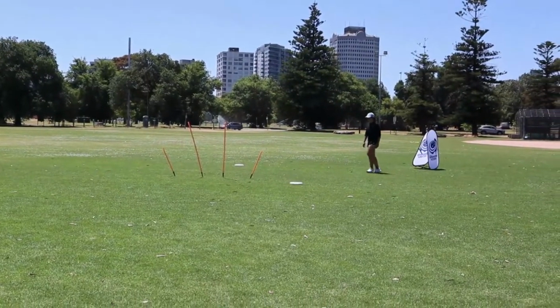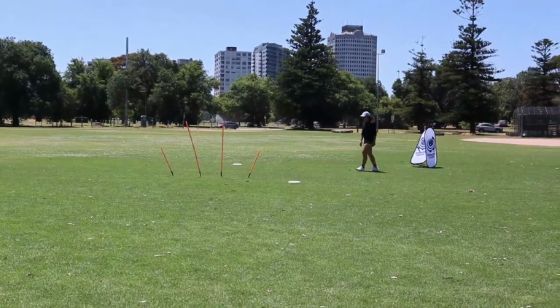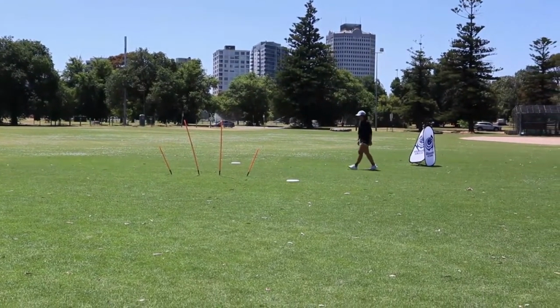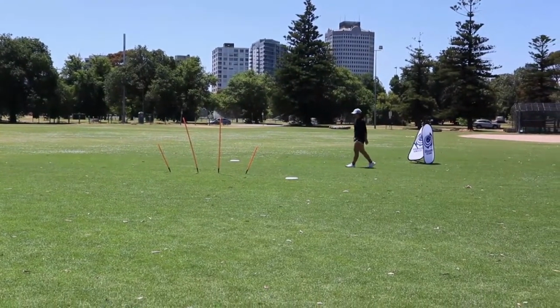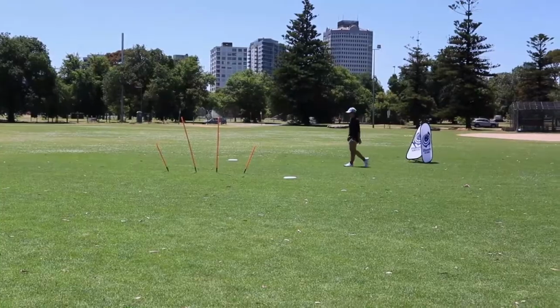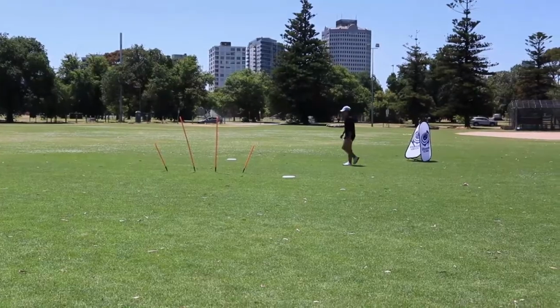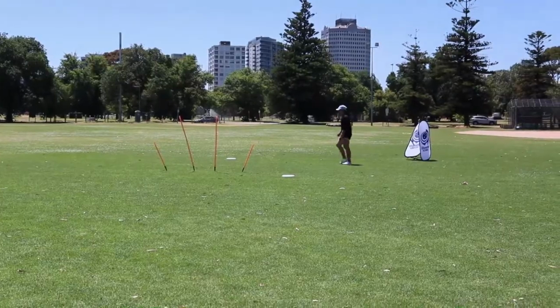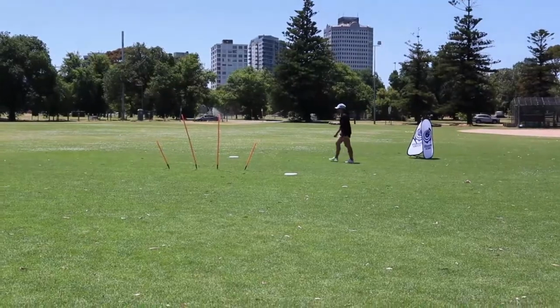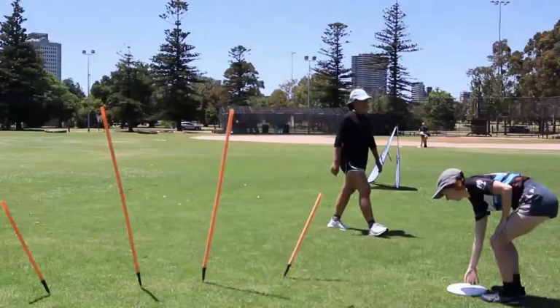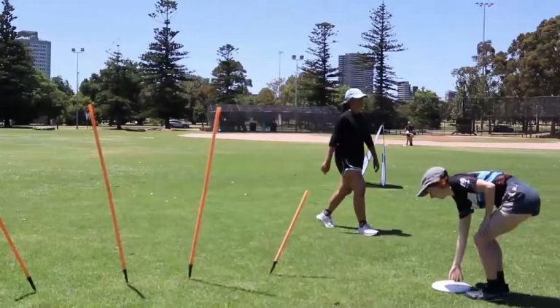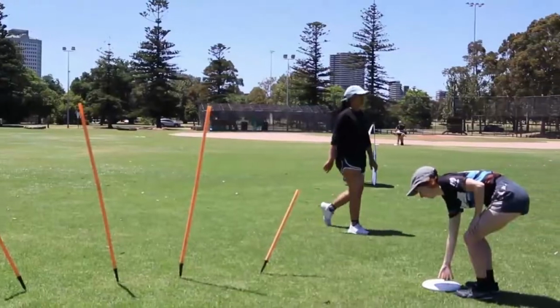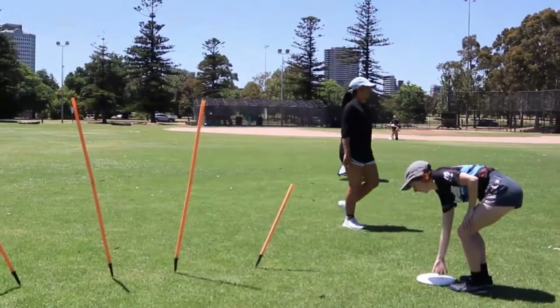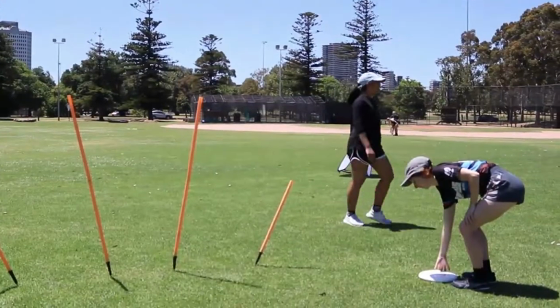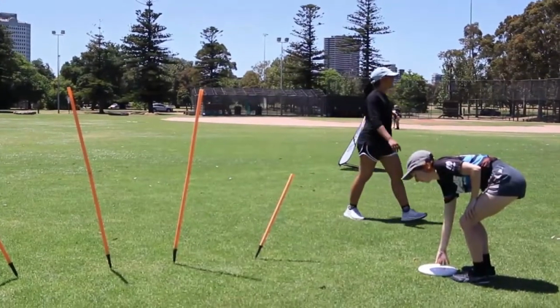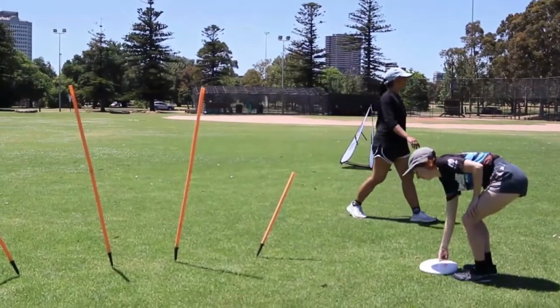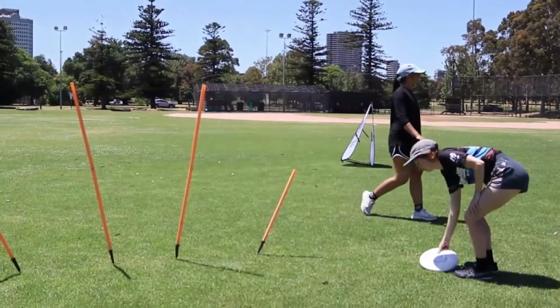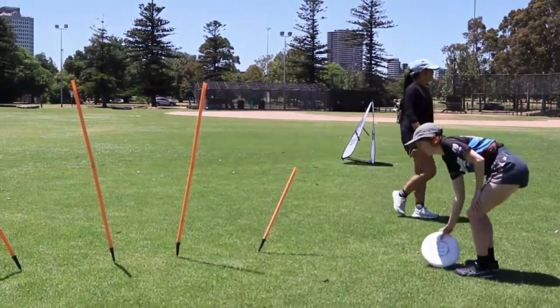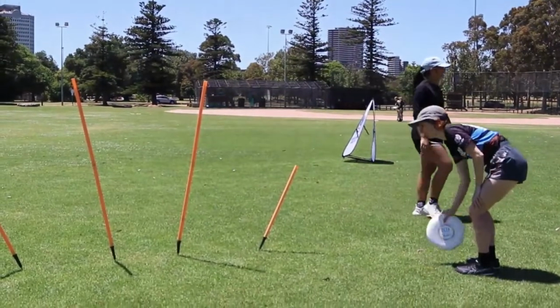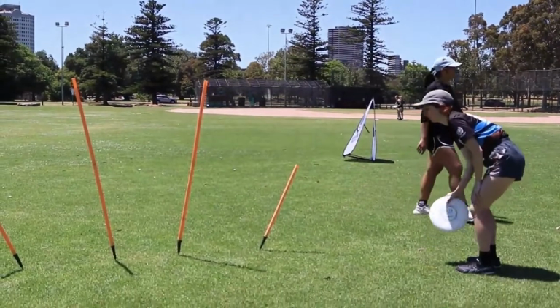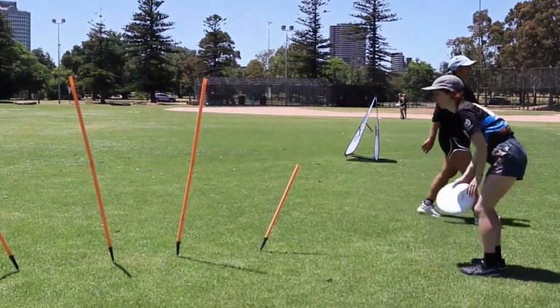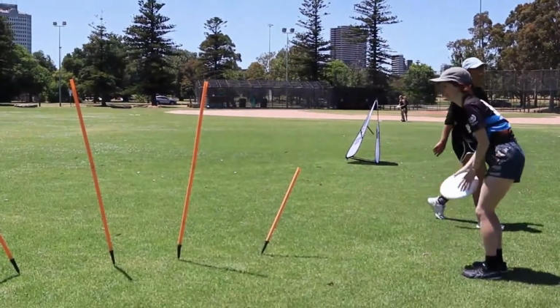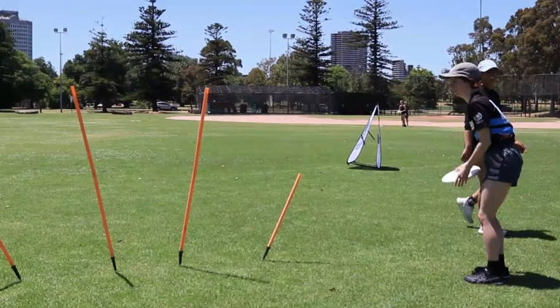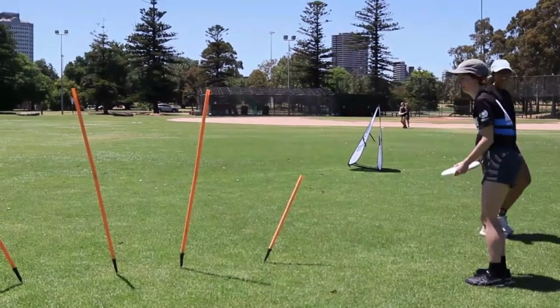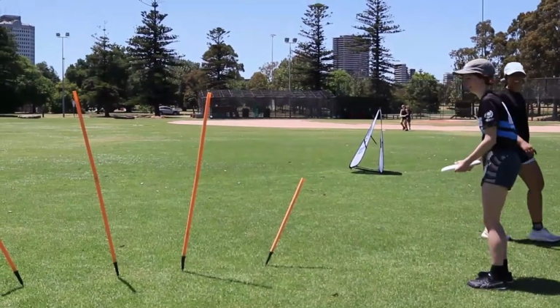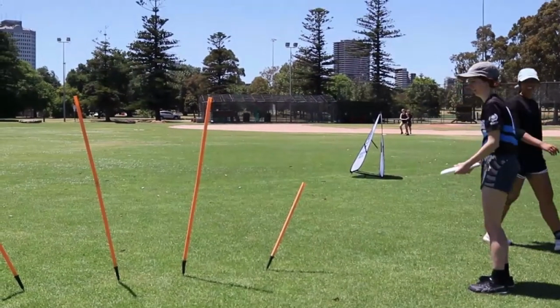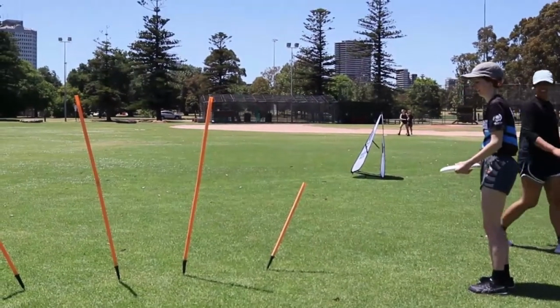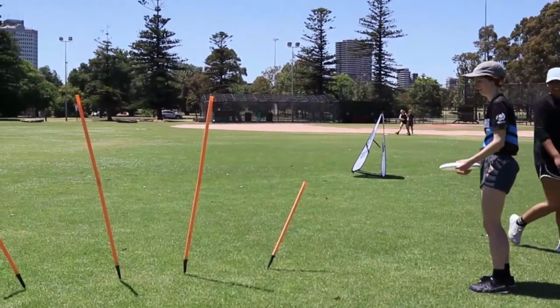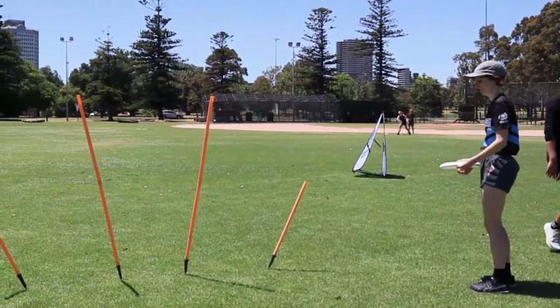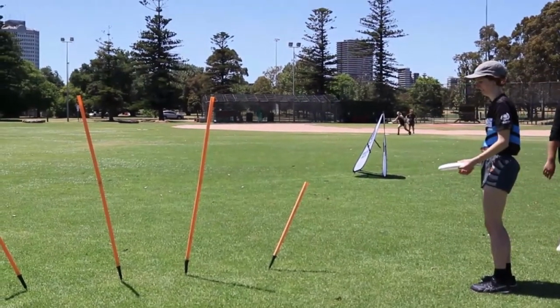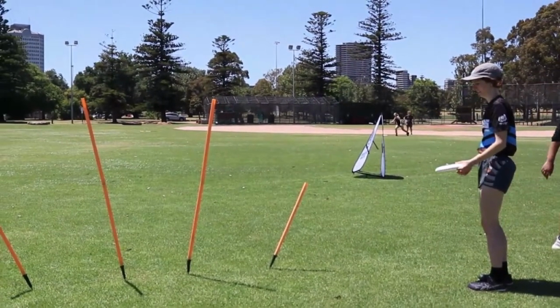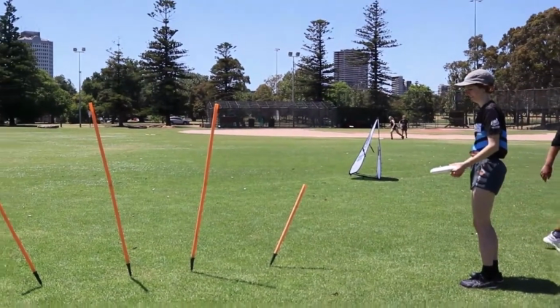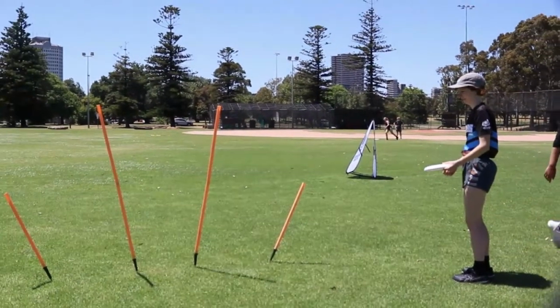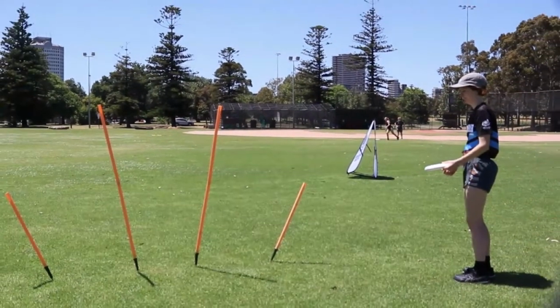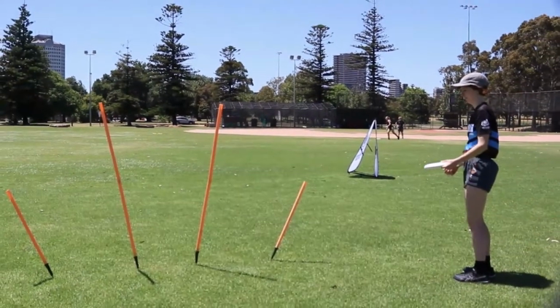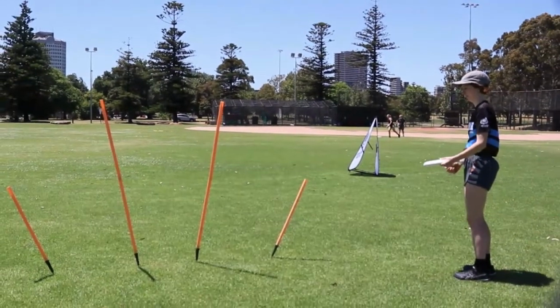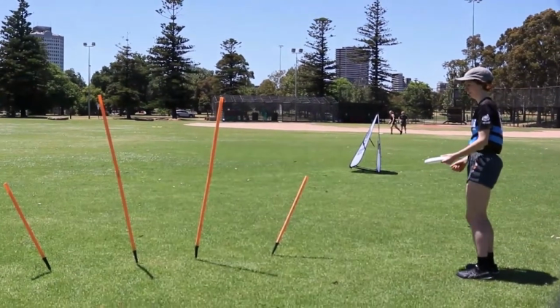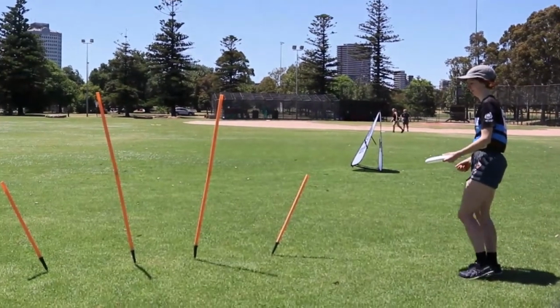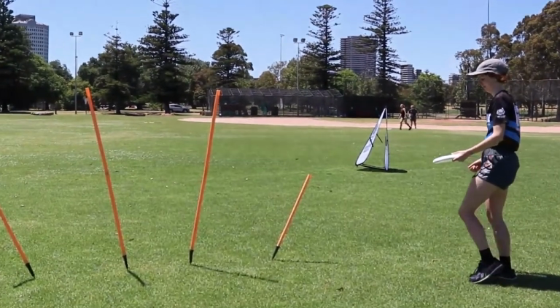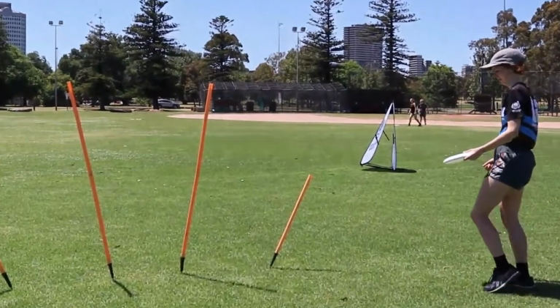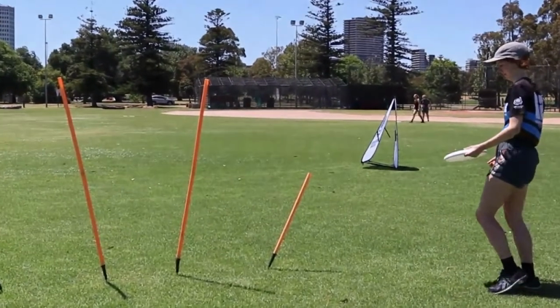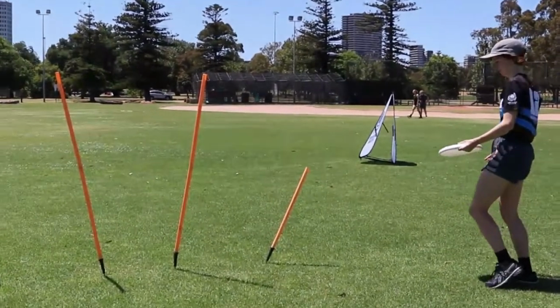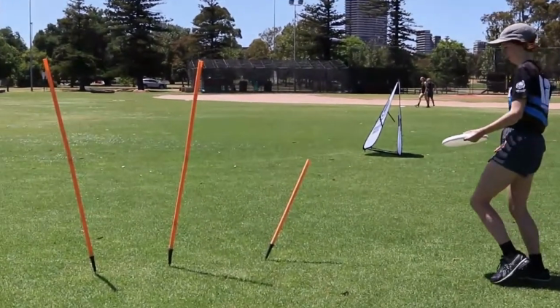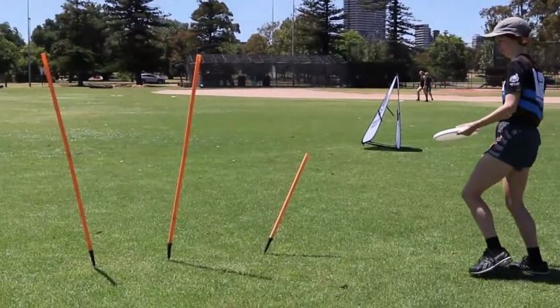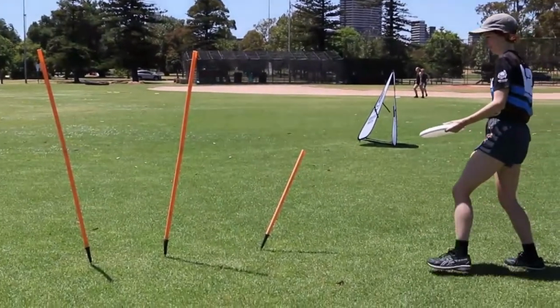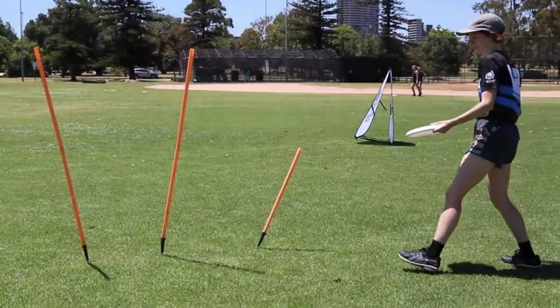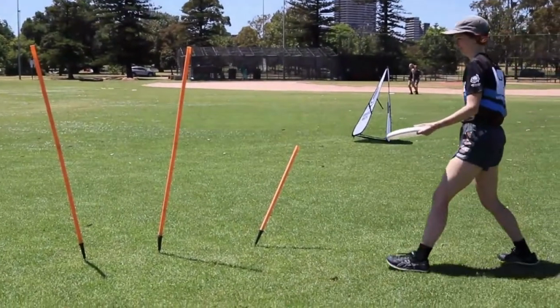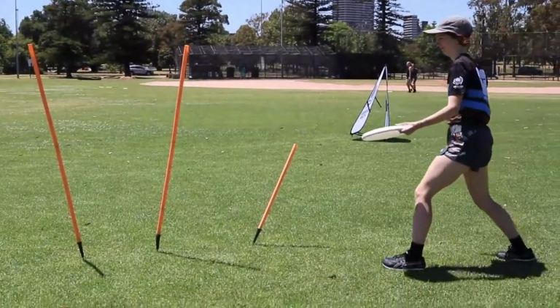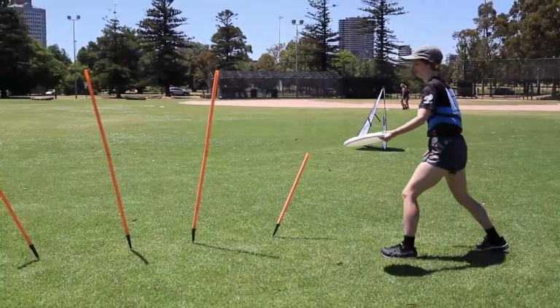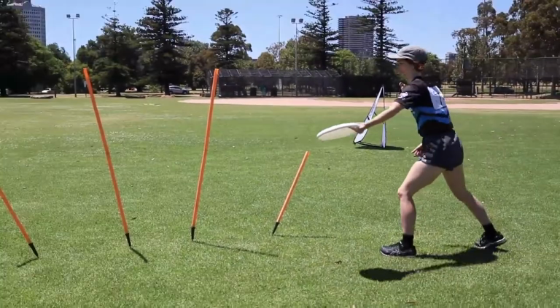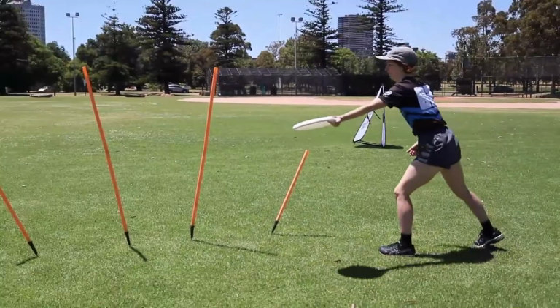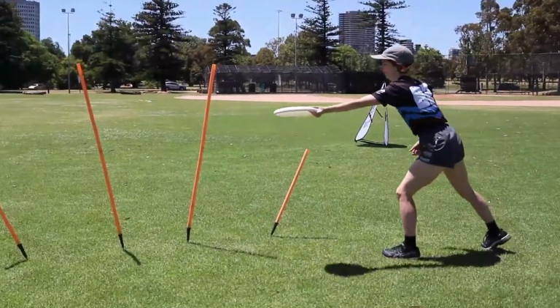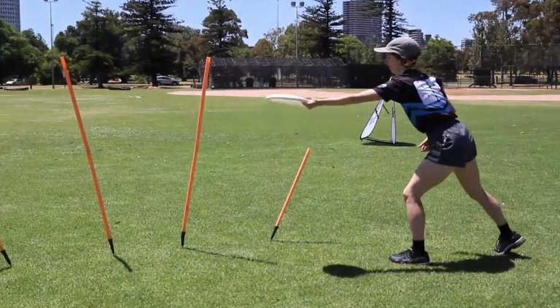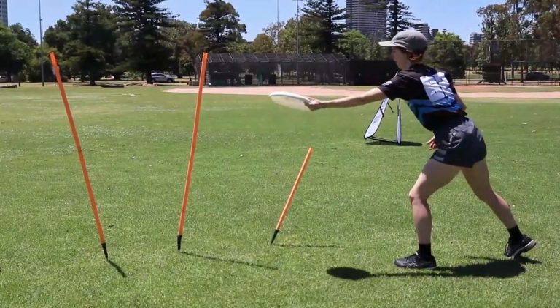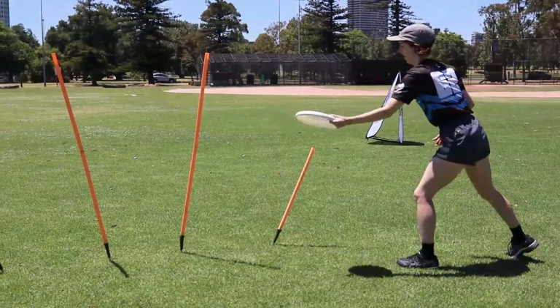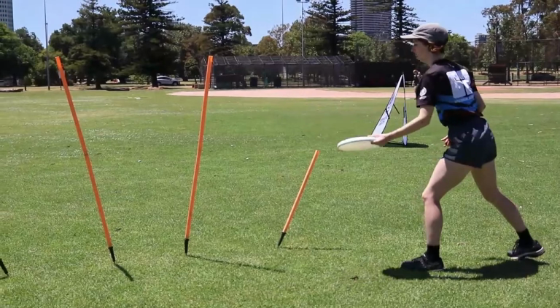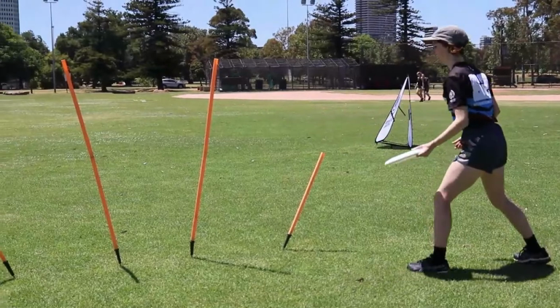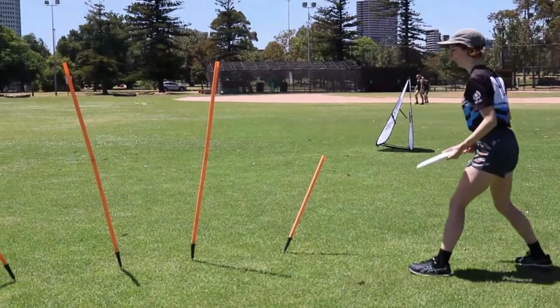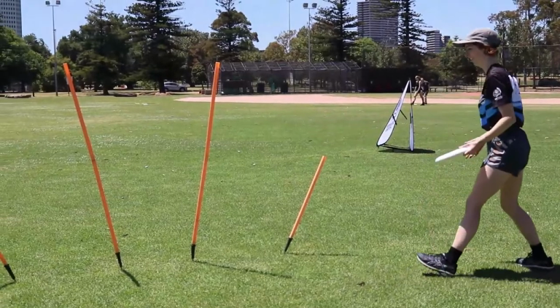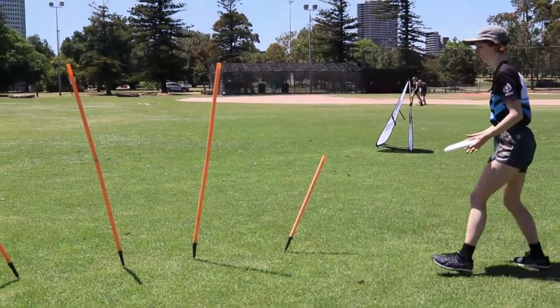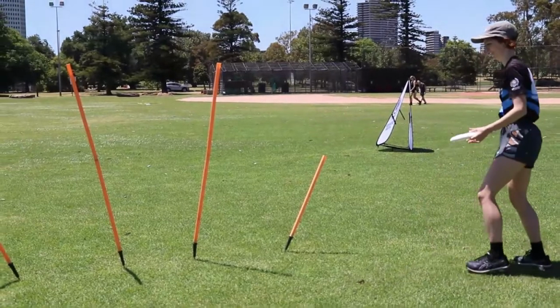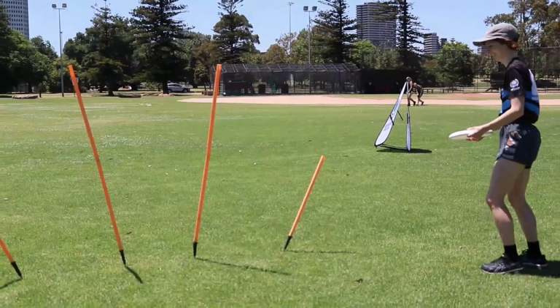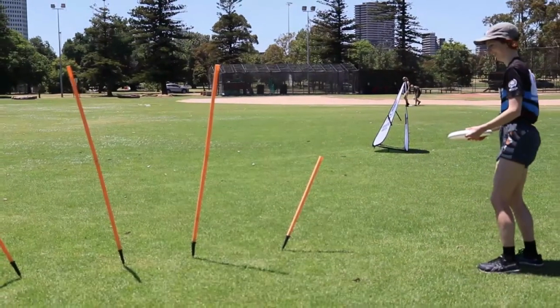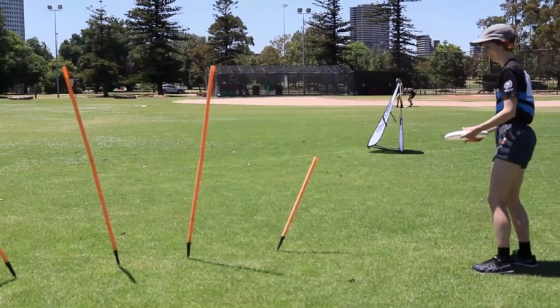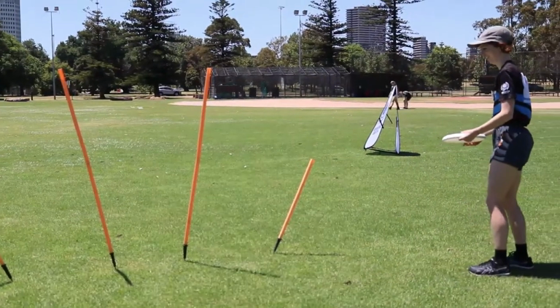As in golf, a course with holes is established. Players move around the course attempting to reach the target in the least number of throws.